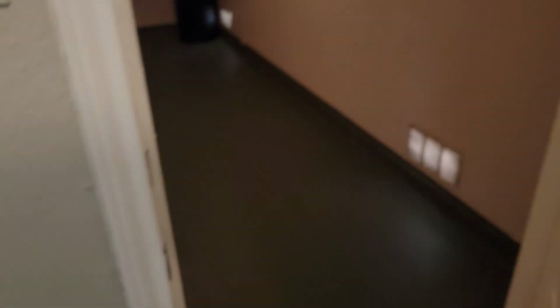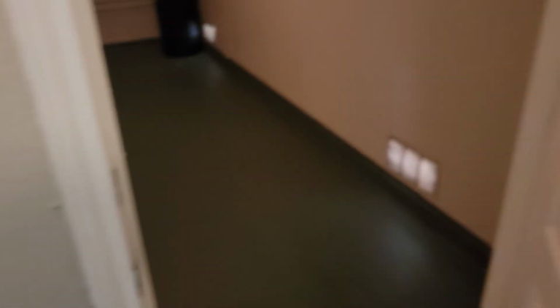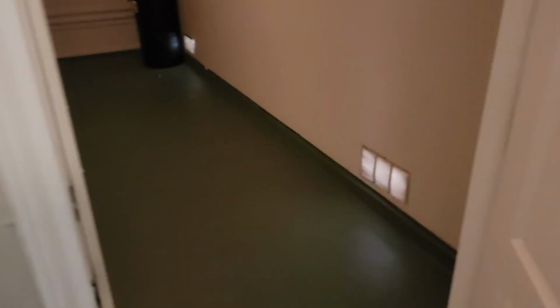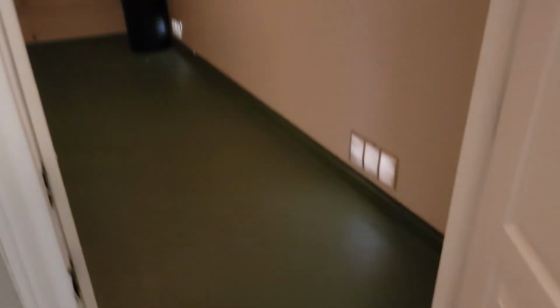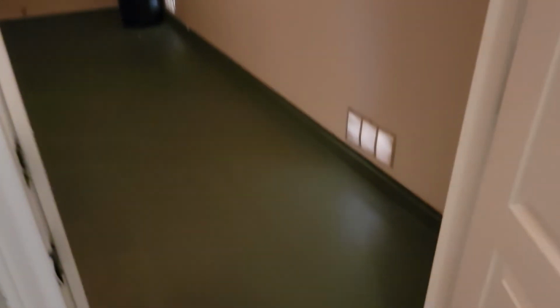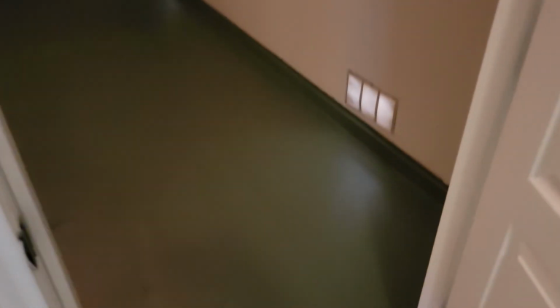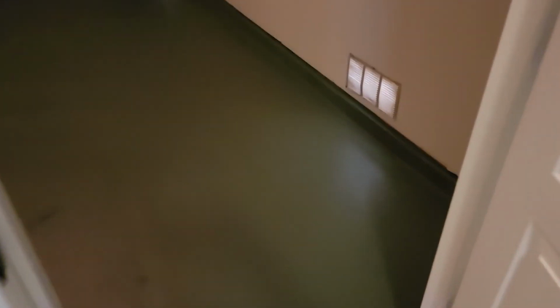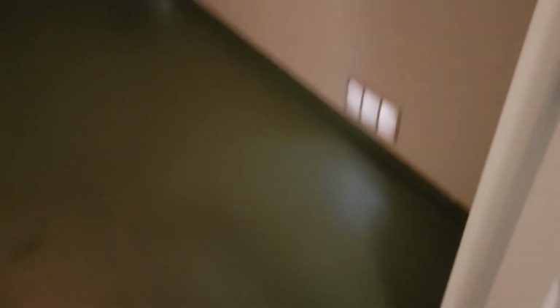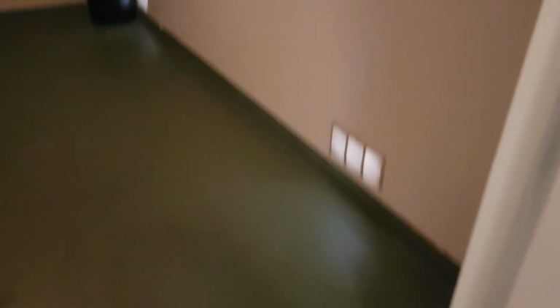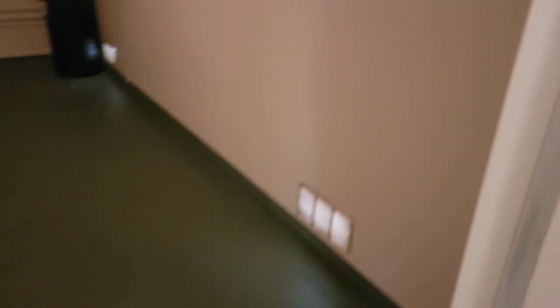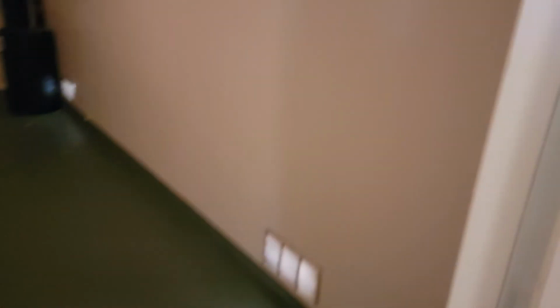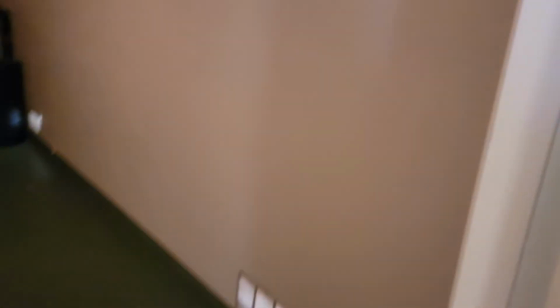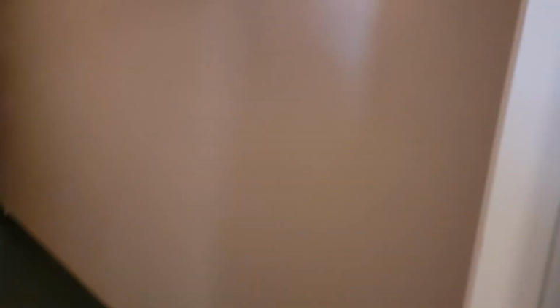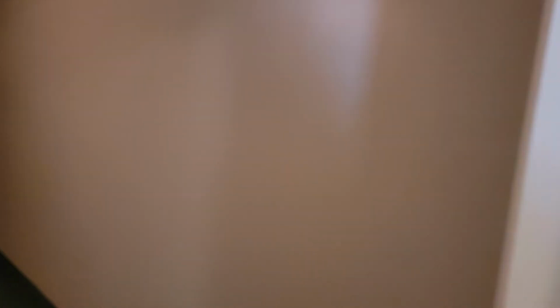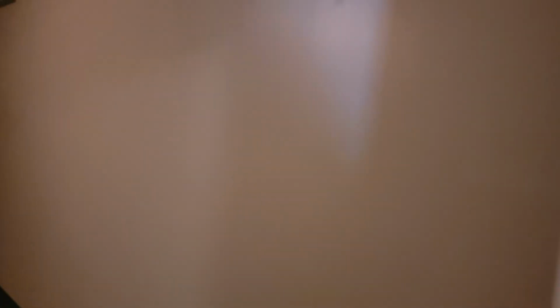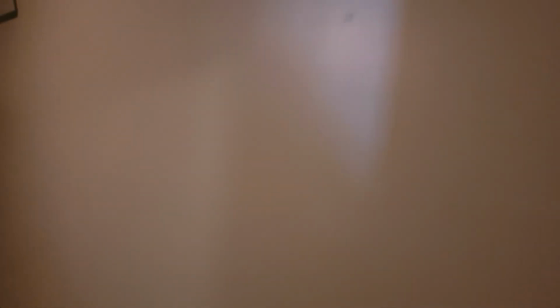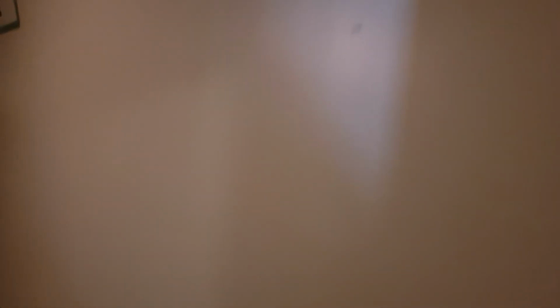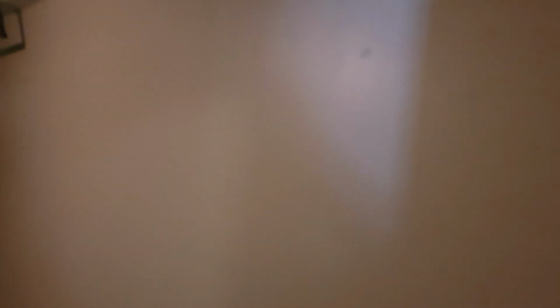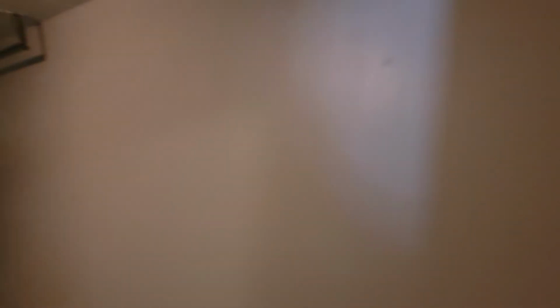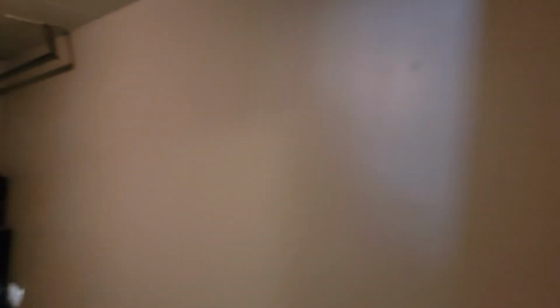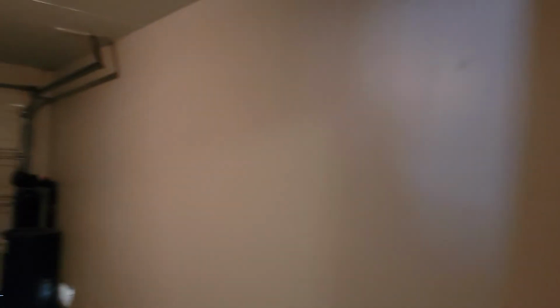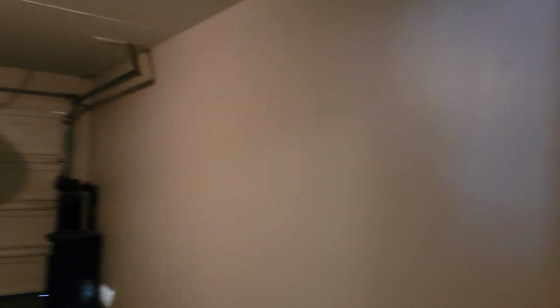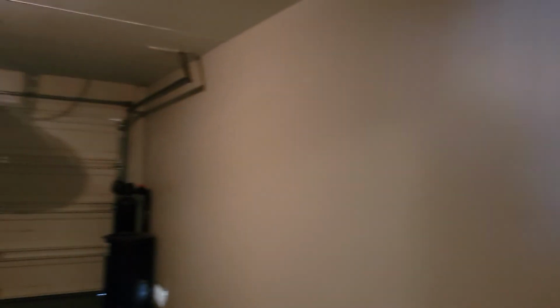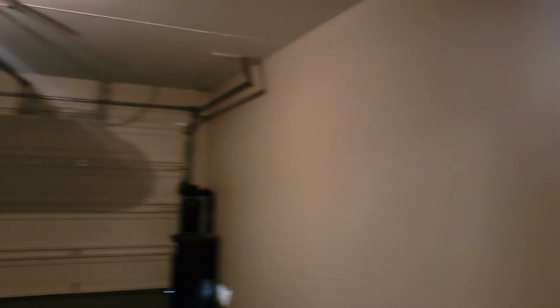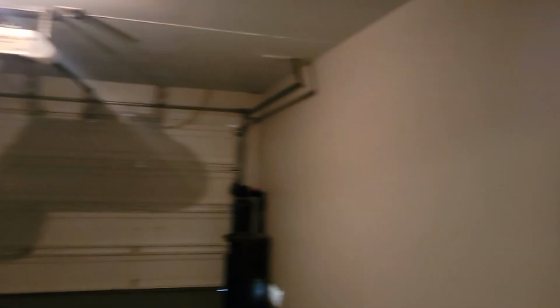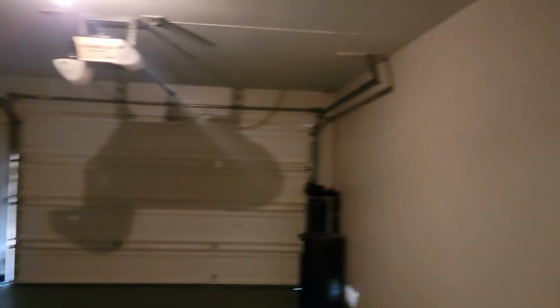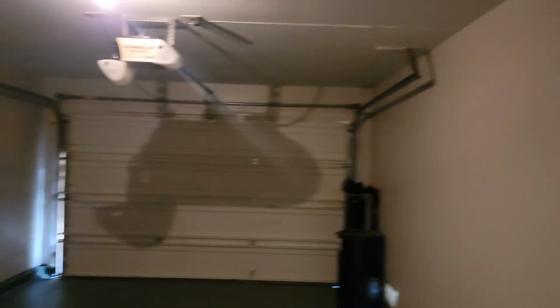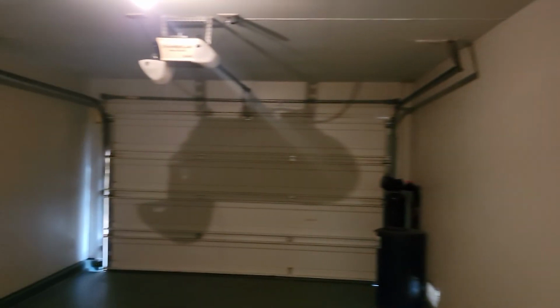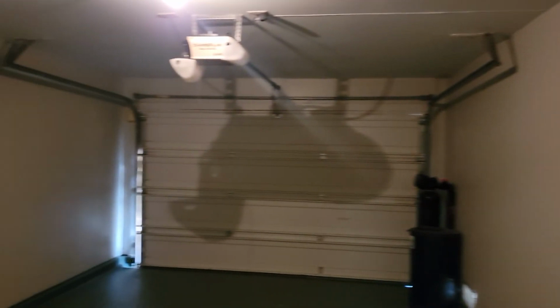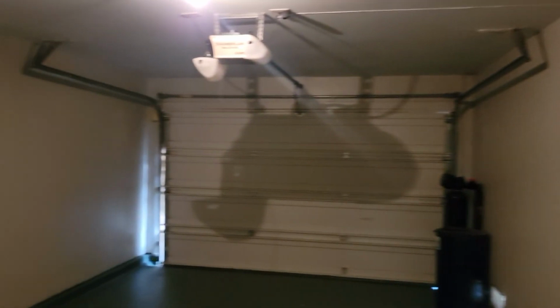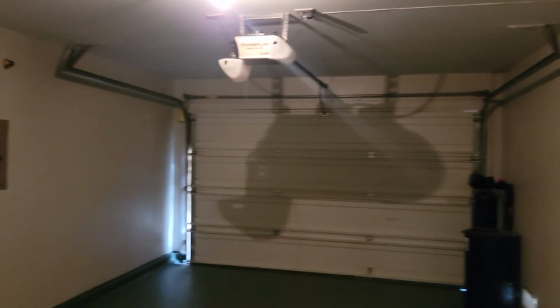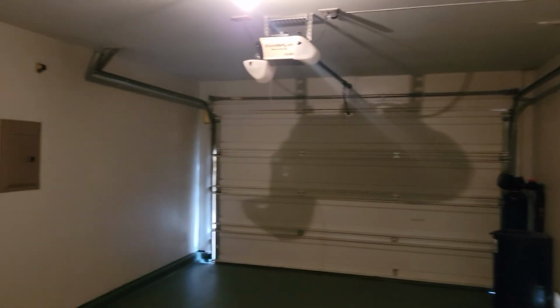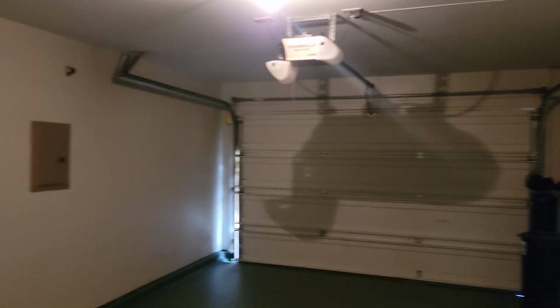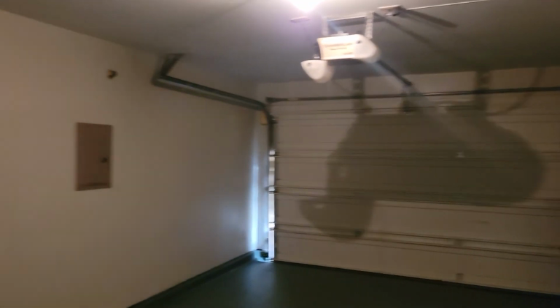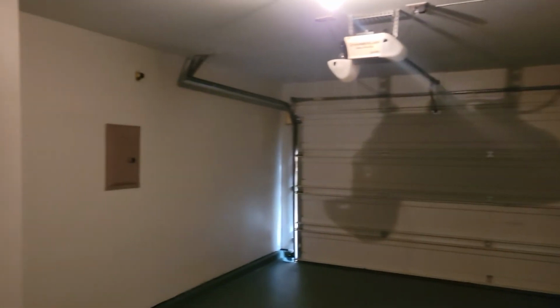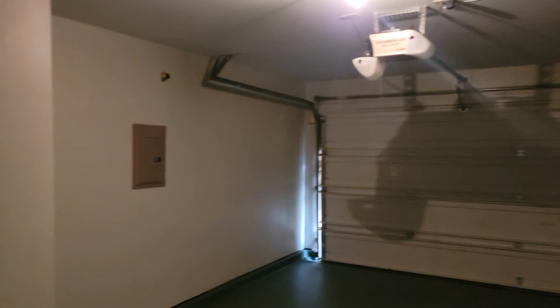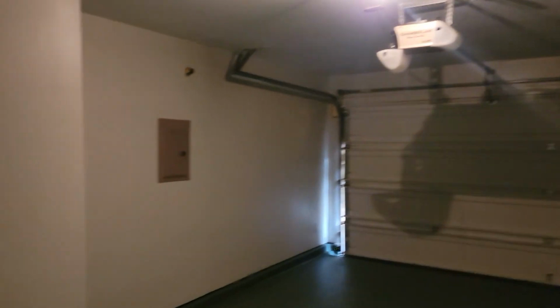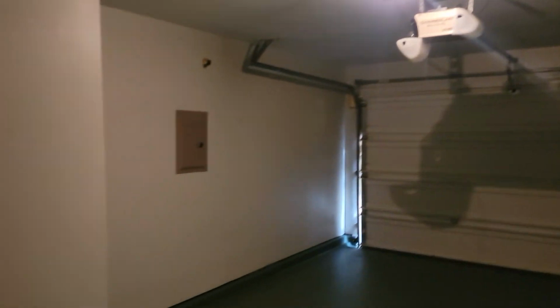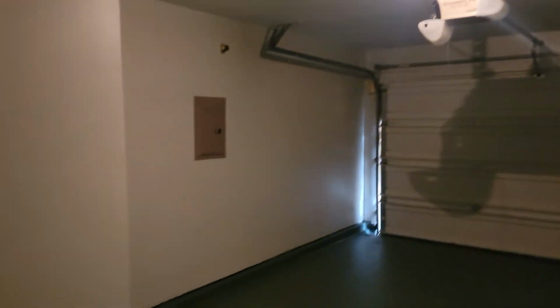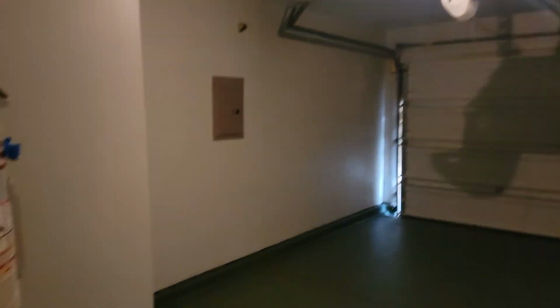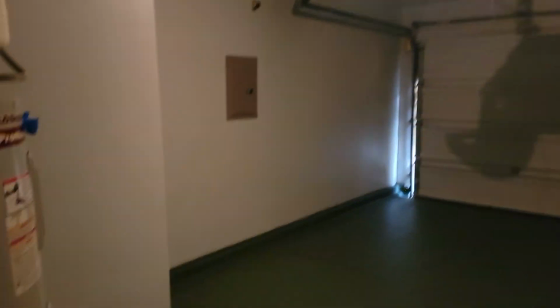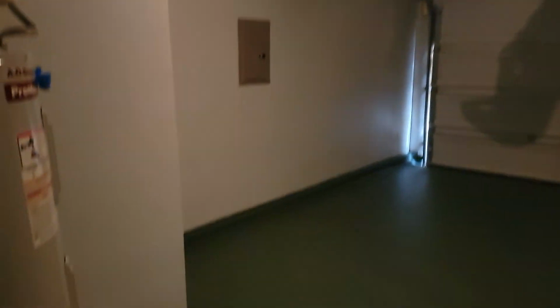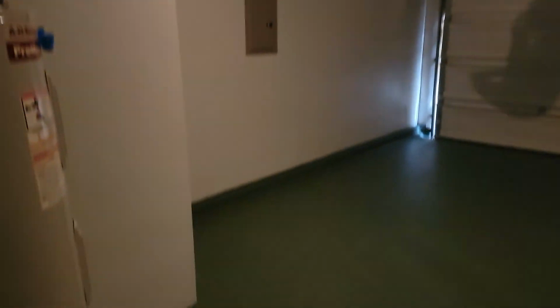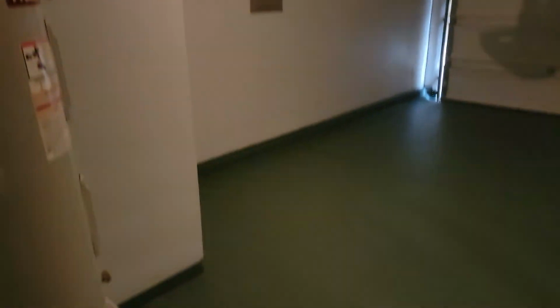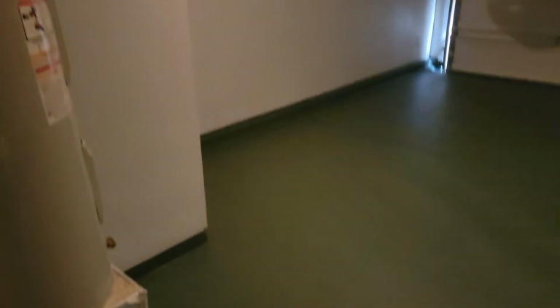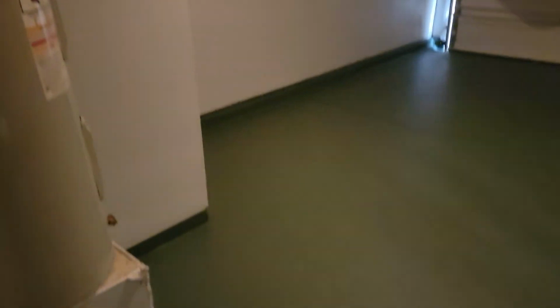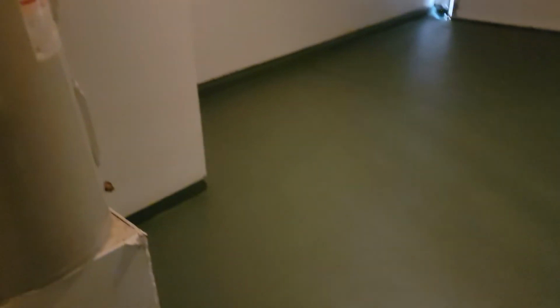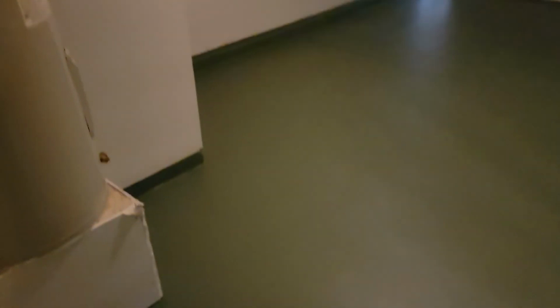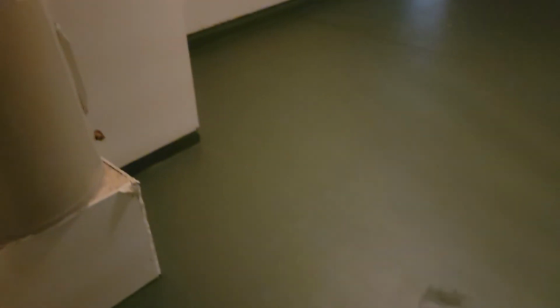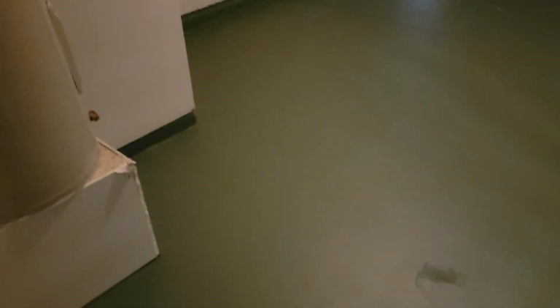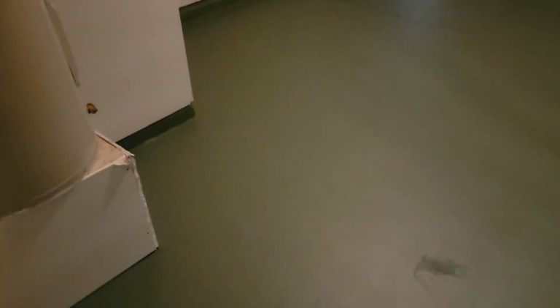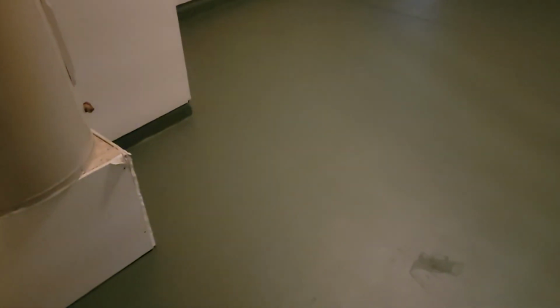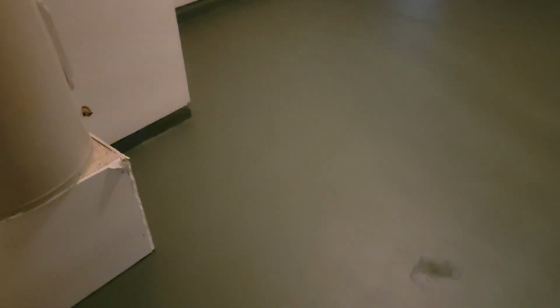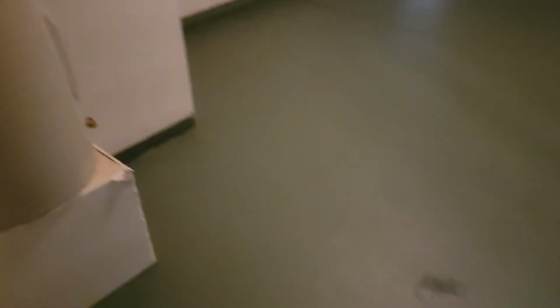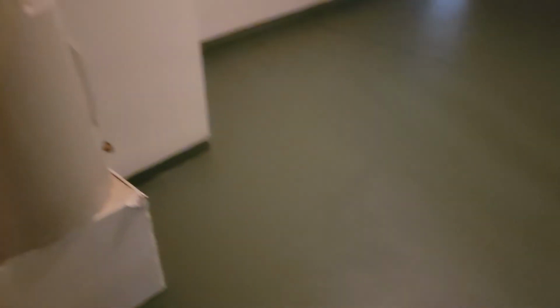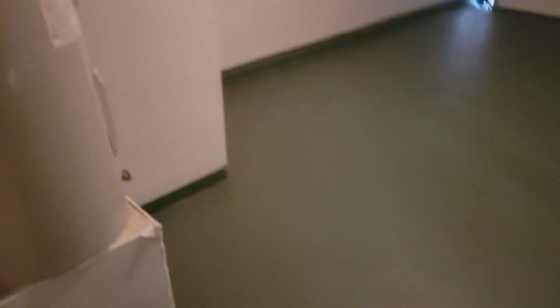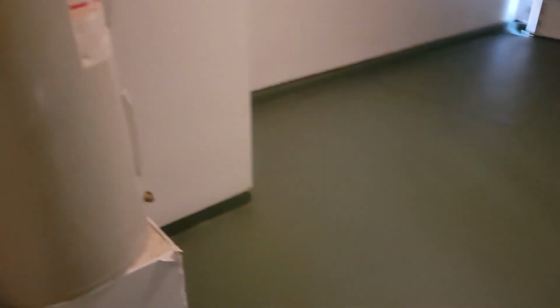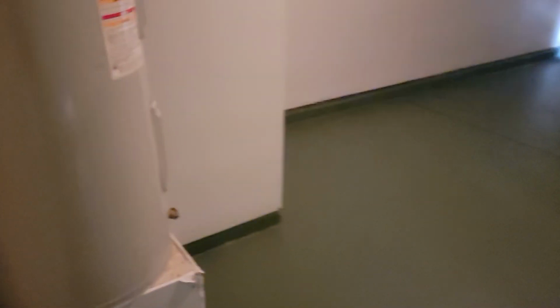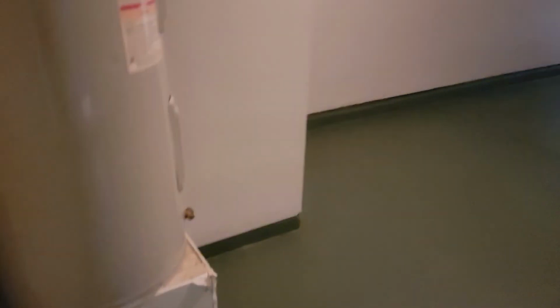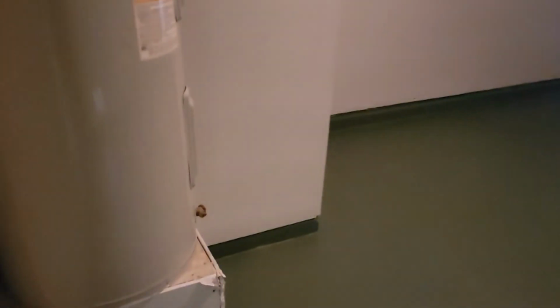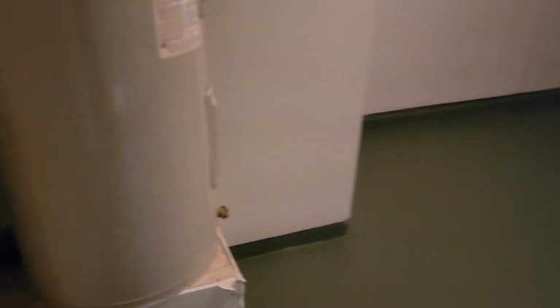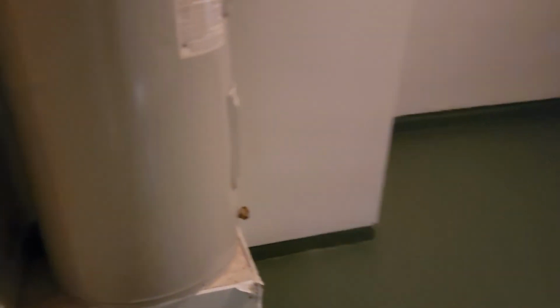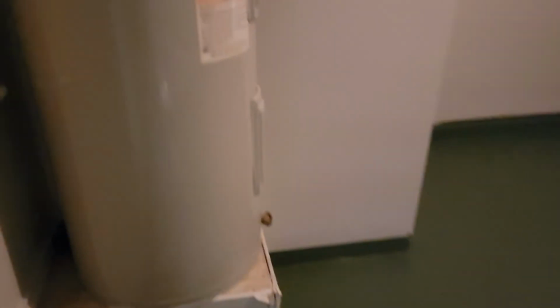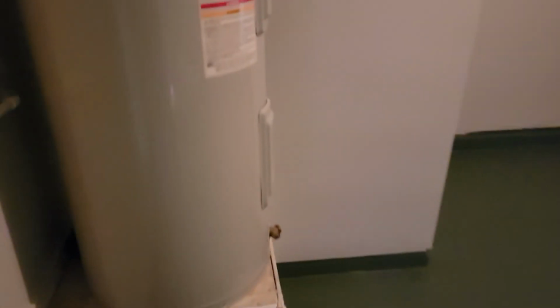Garage is finished out and painted. New water heater.